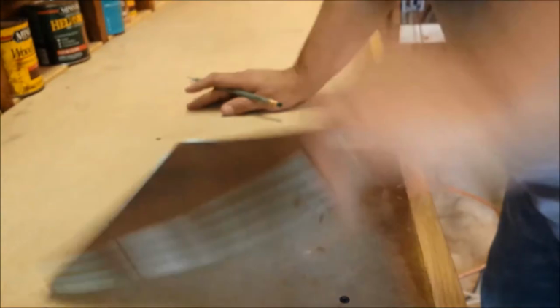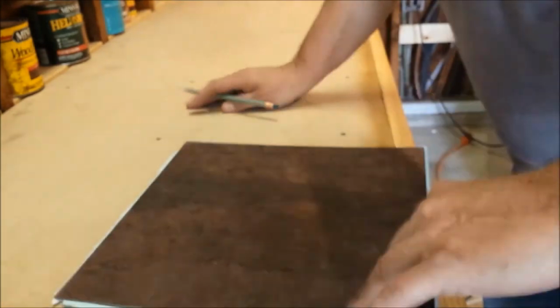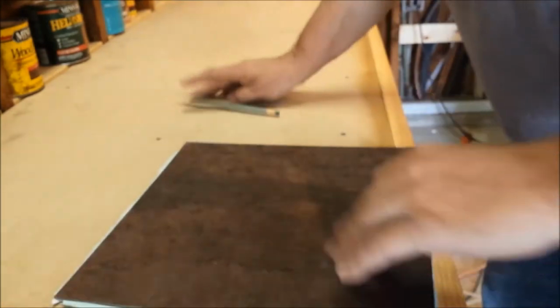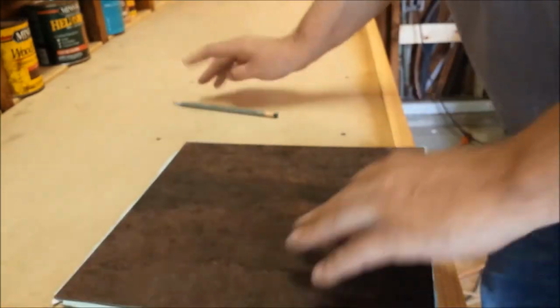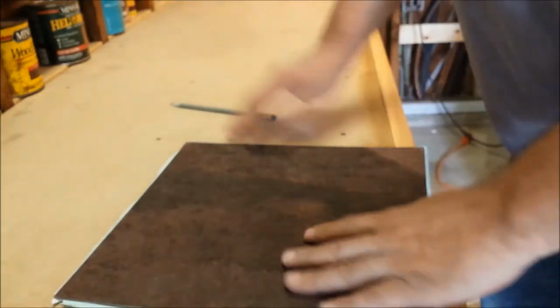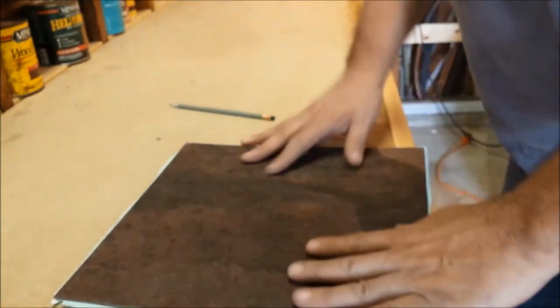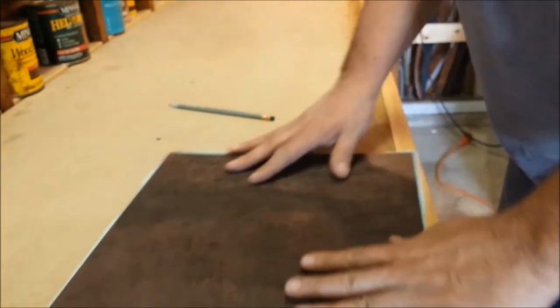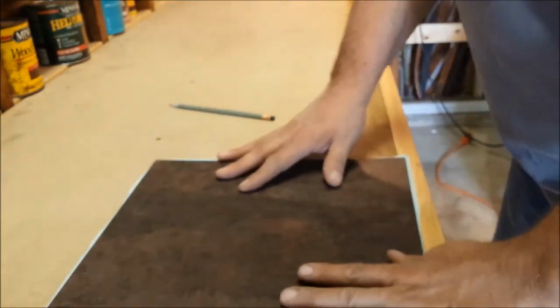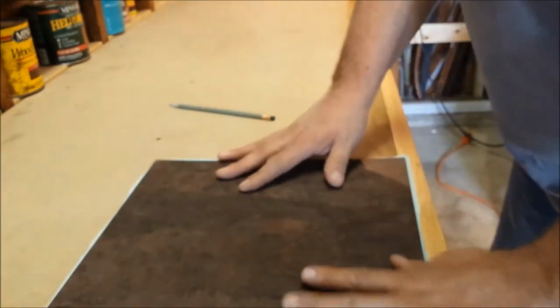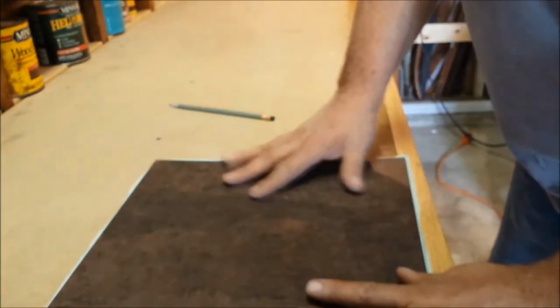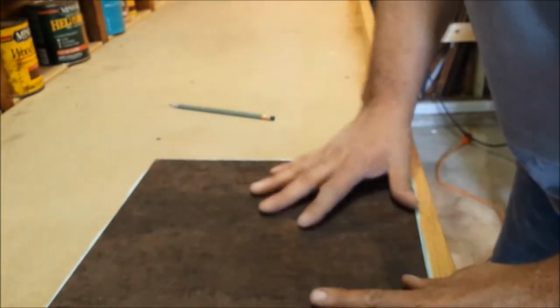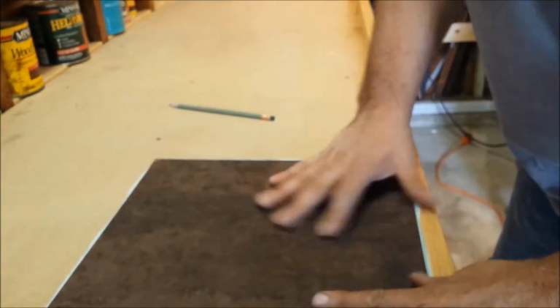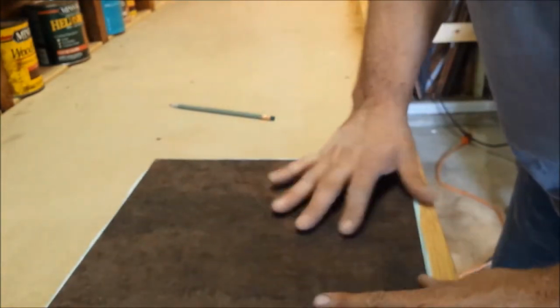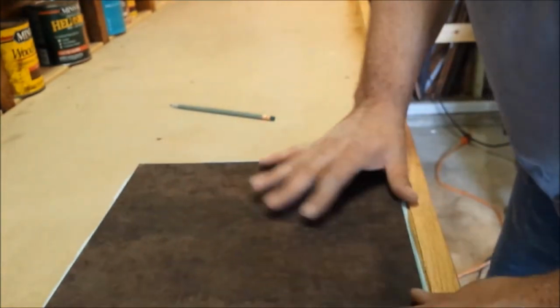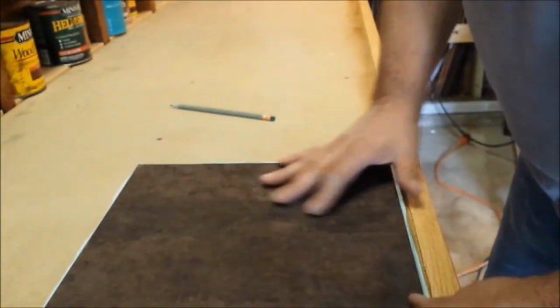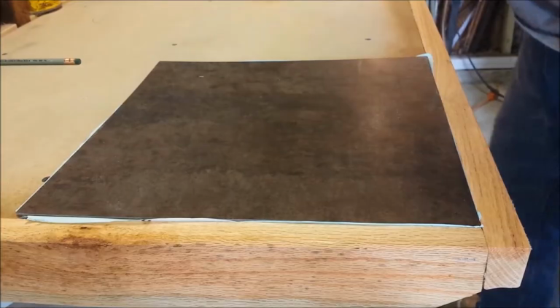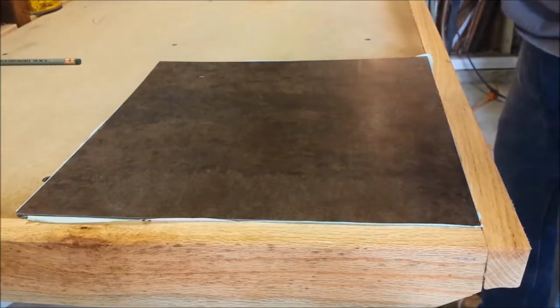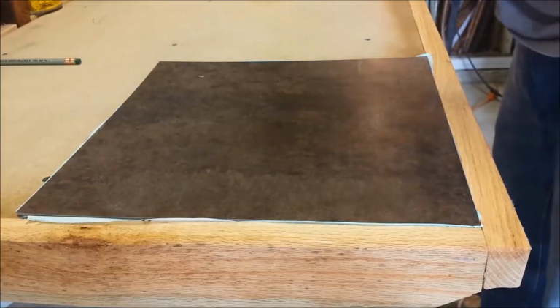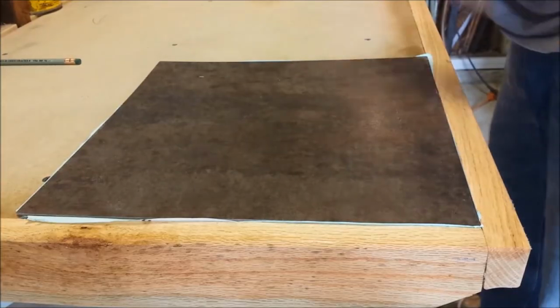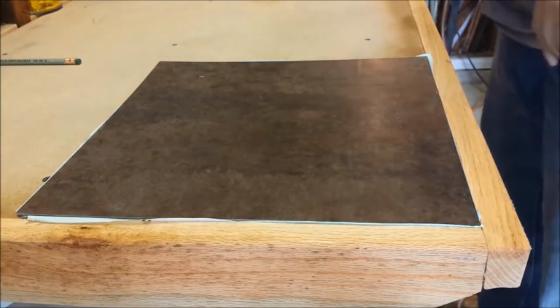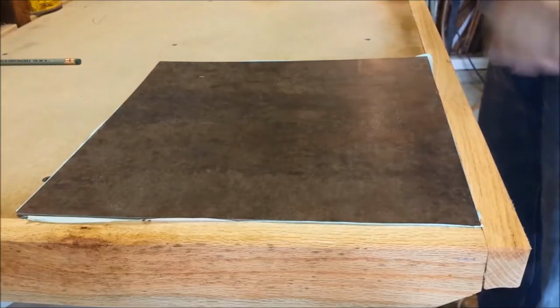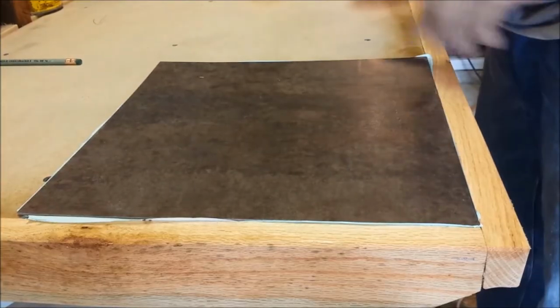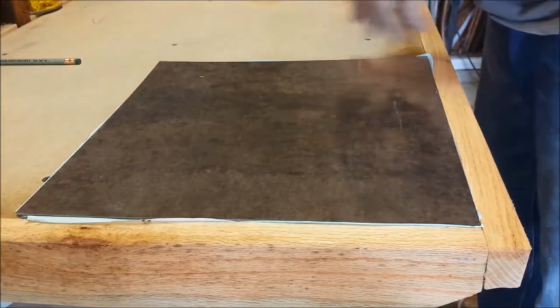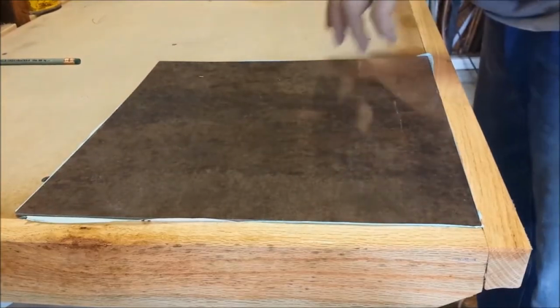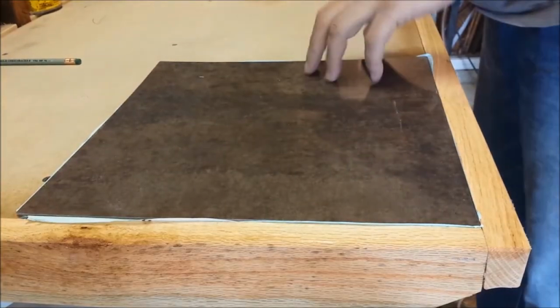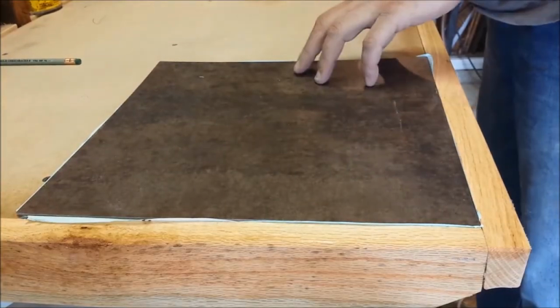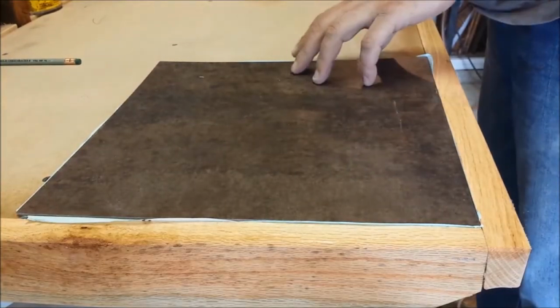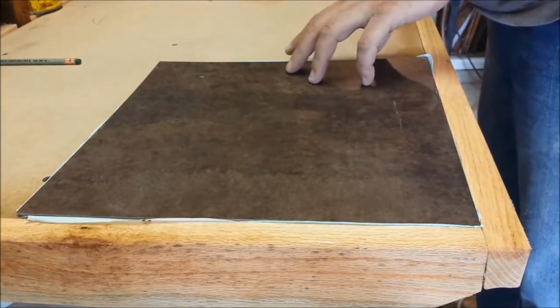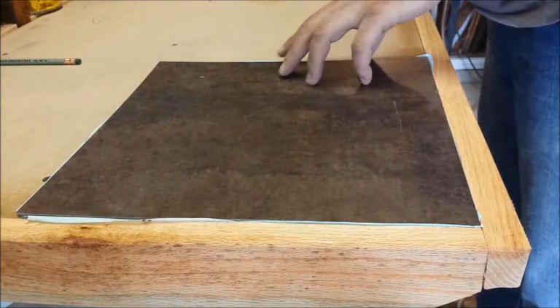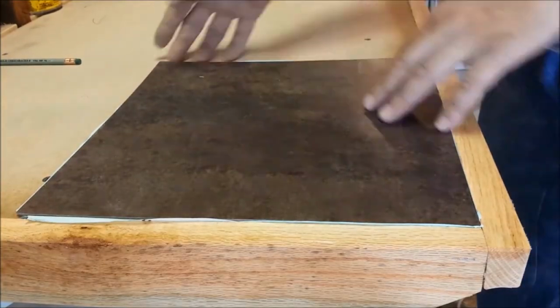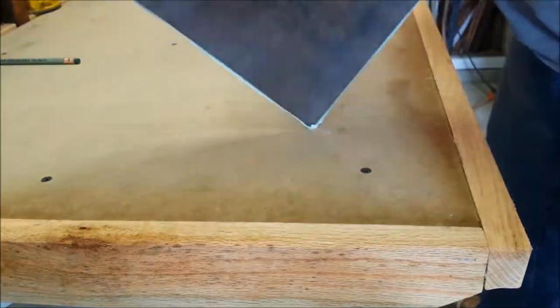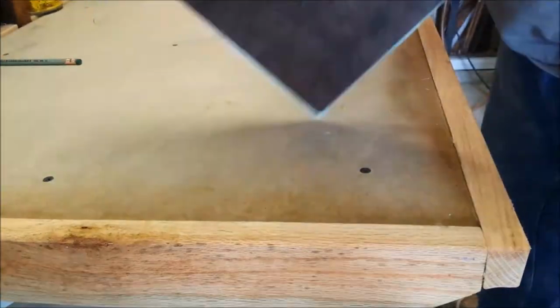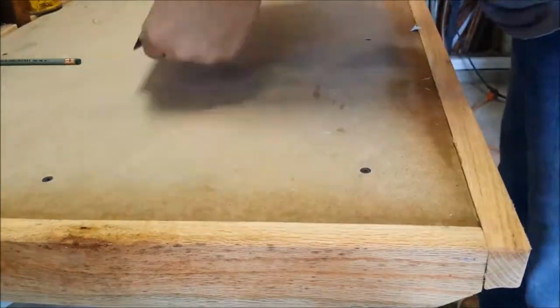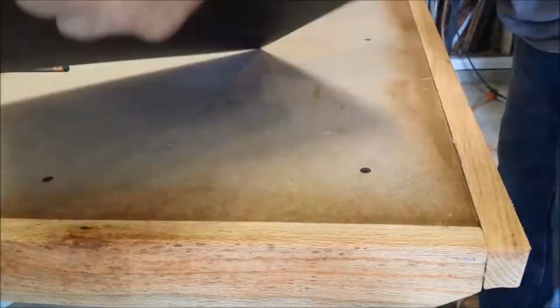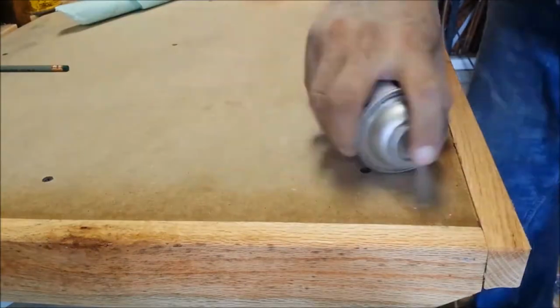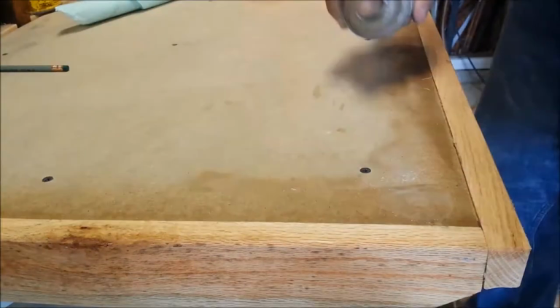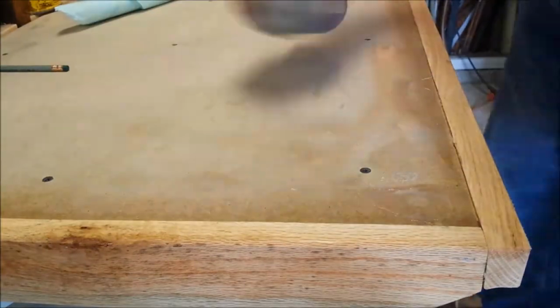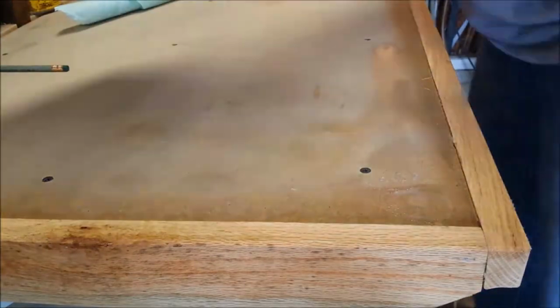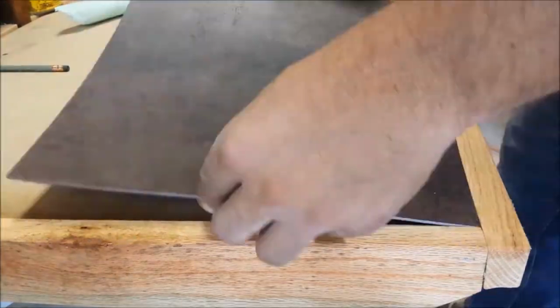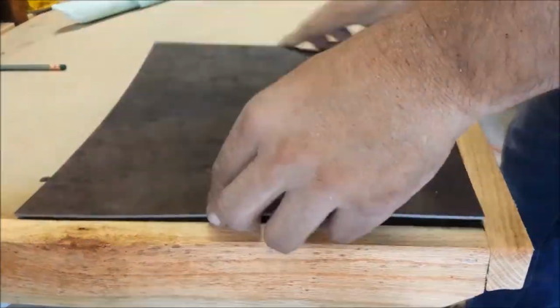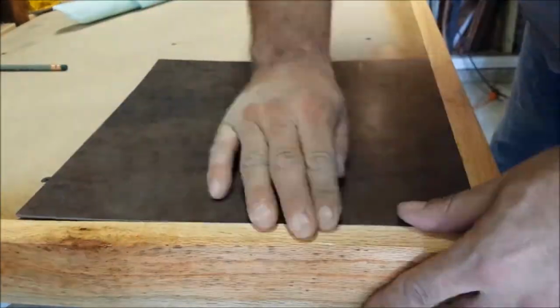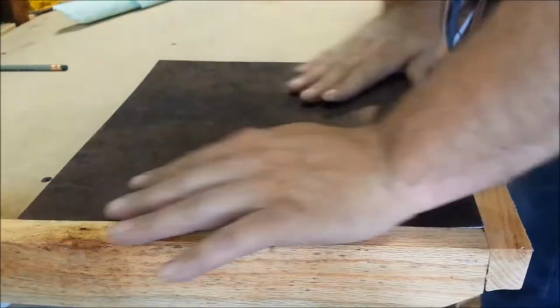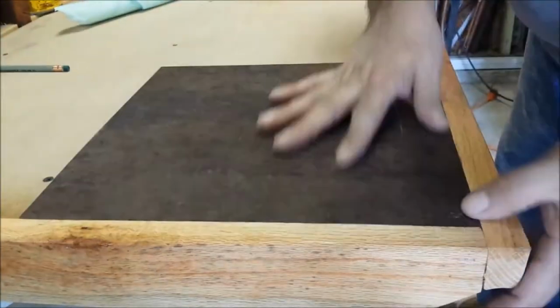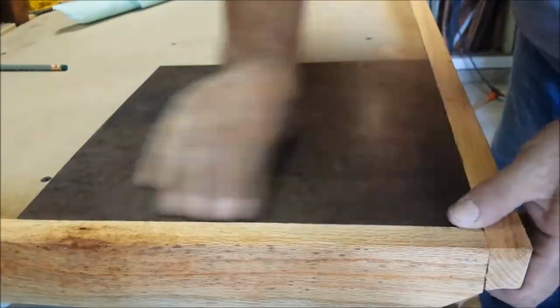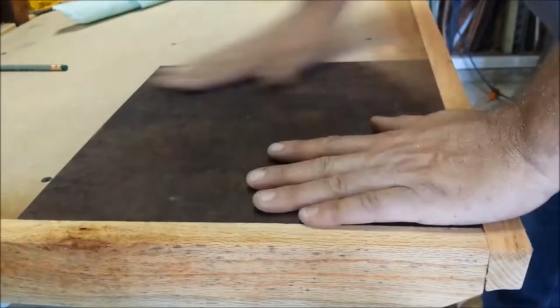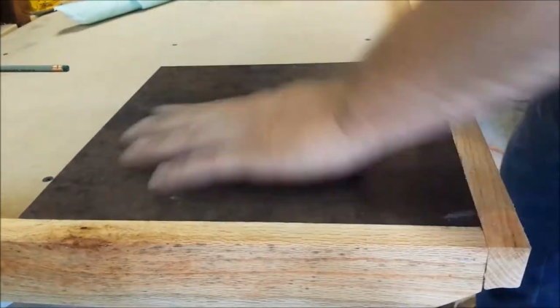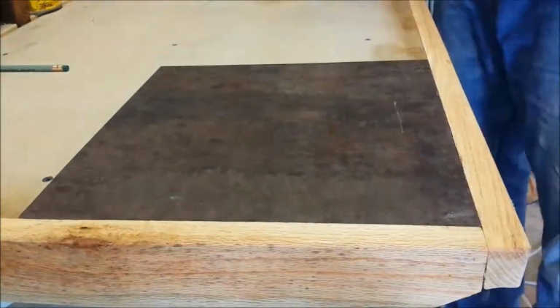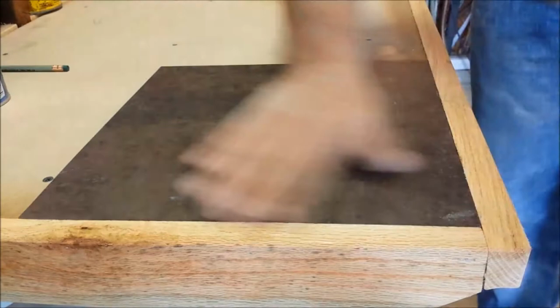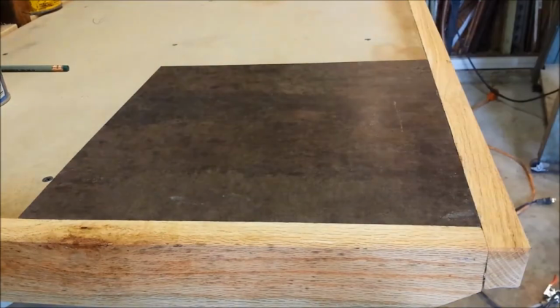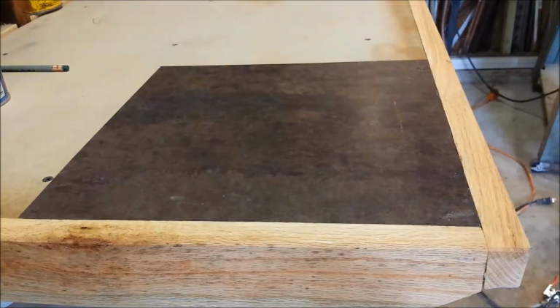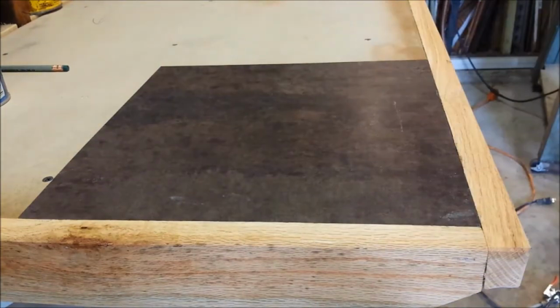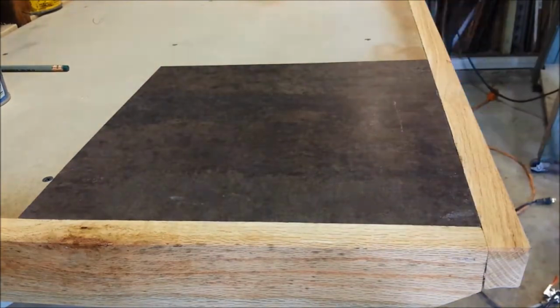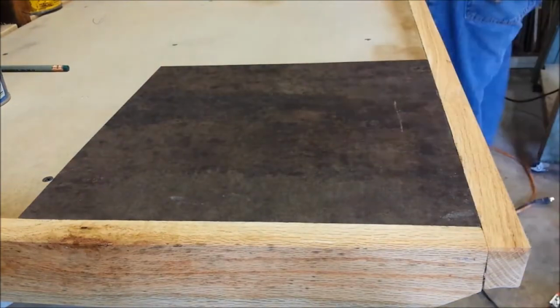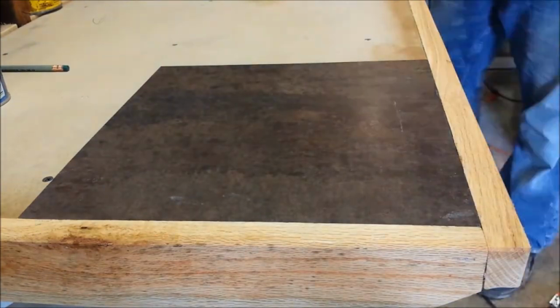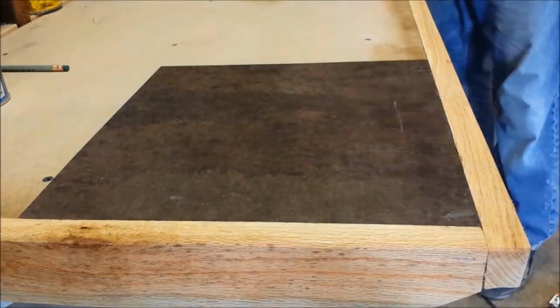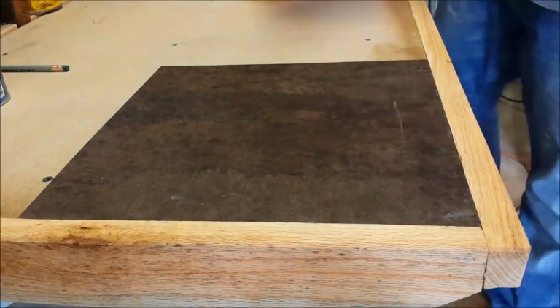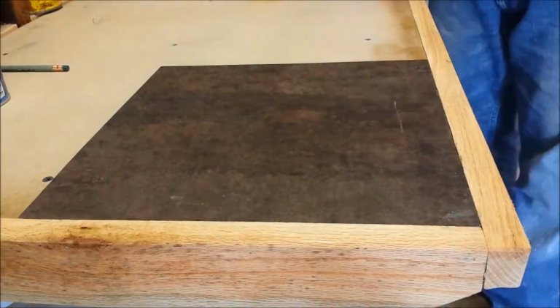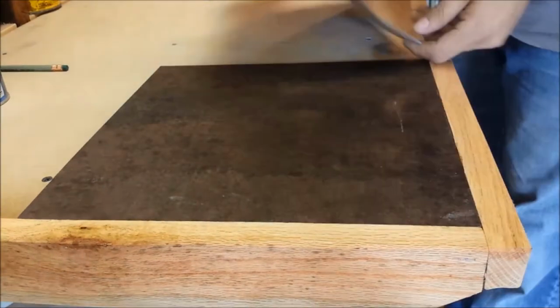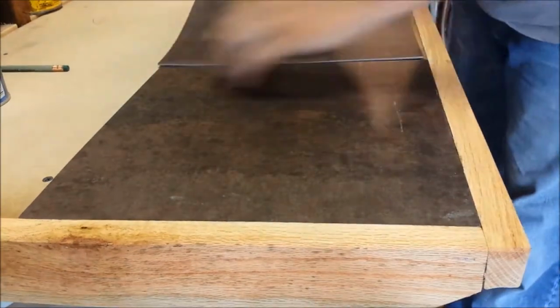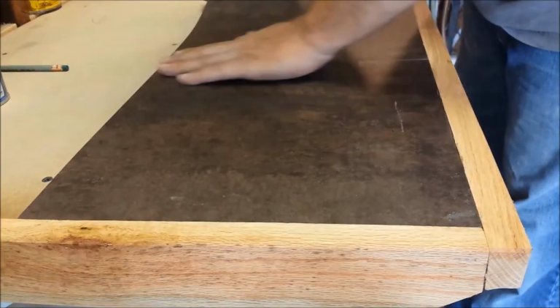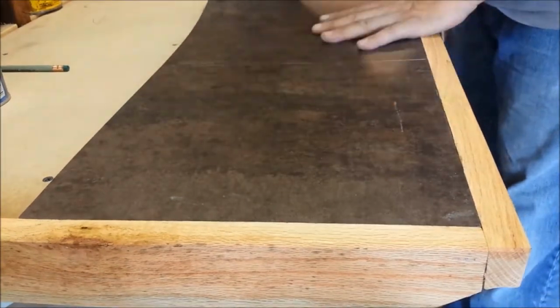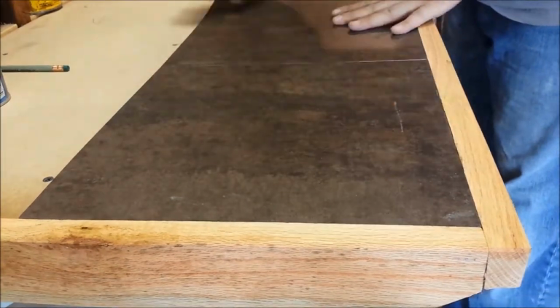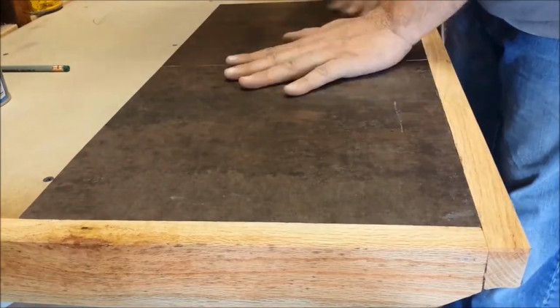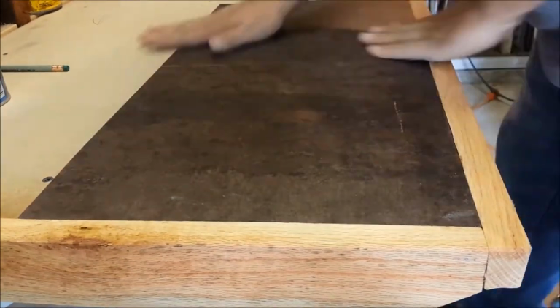Now it's time to install the tile. This was left over from another project I did in the basement, so I didn't have to purchase any.